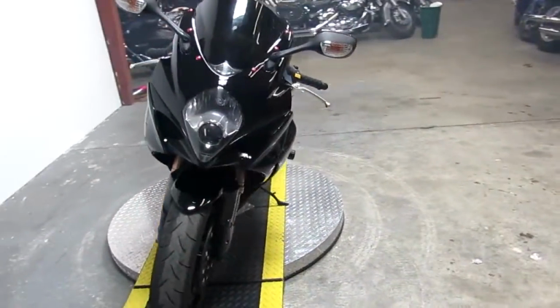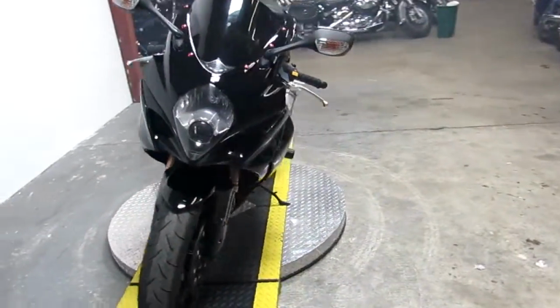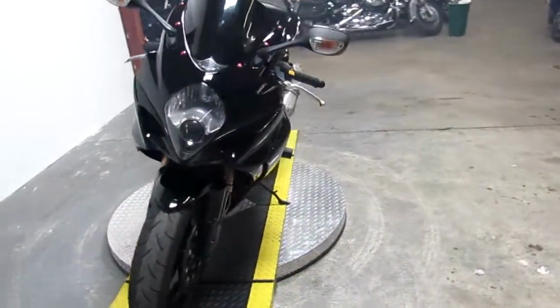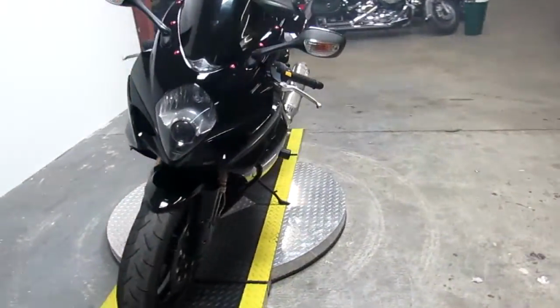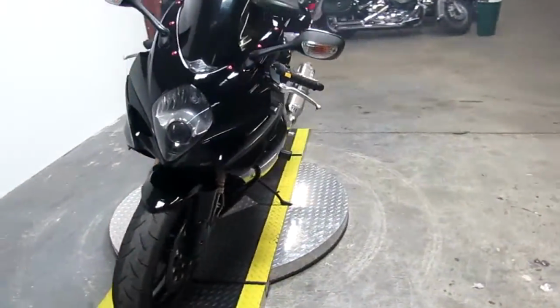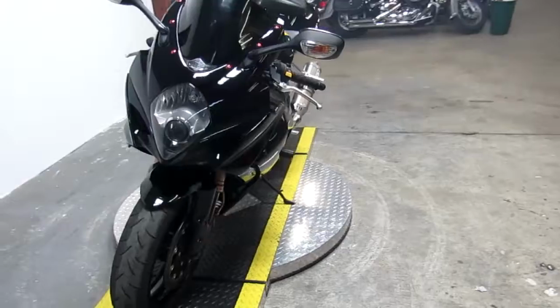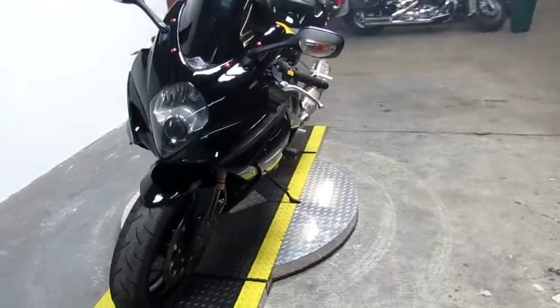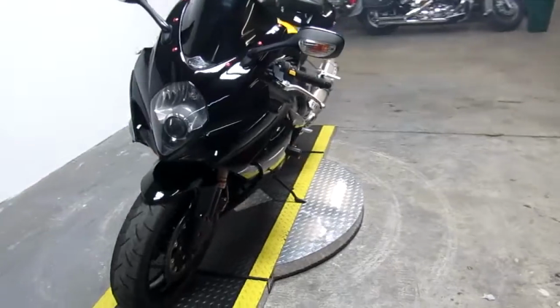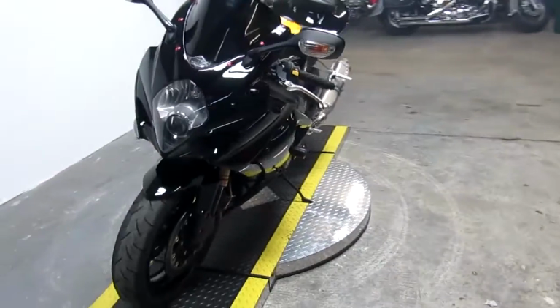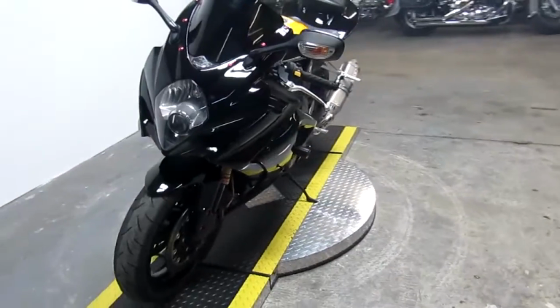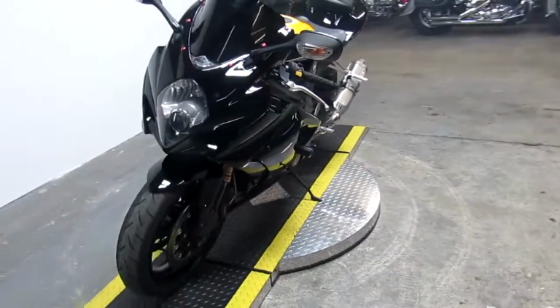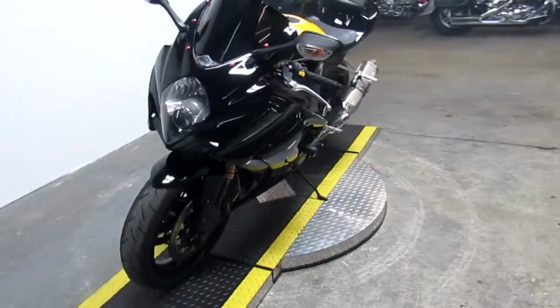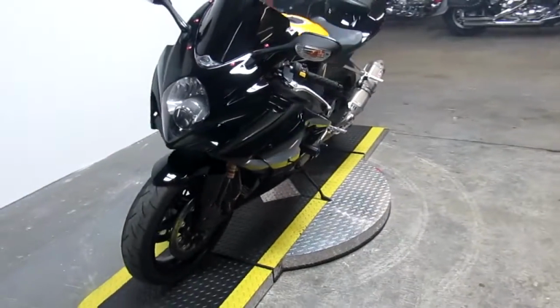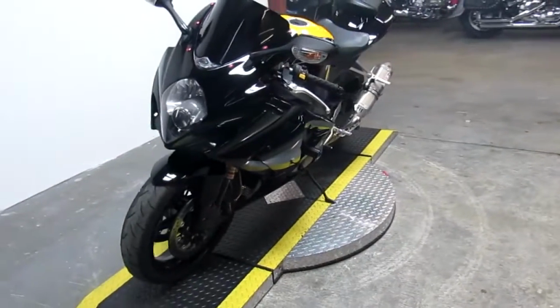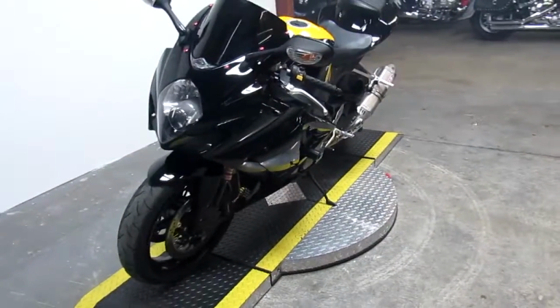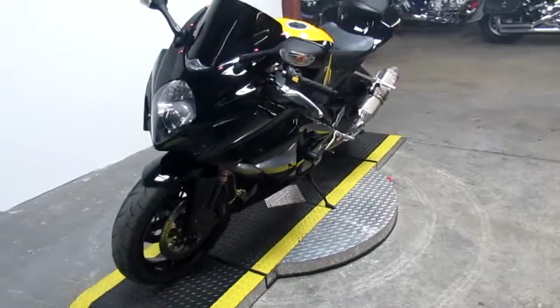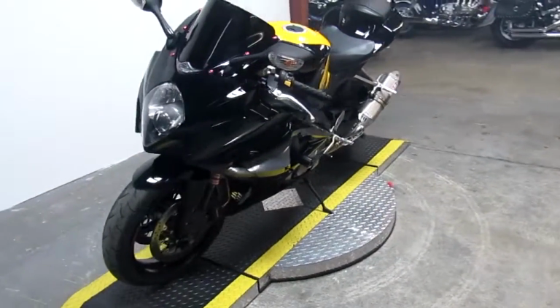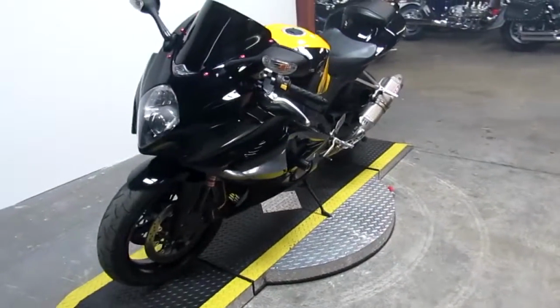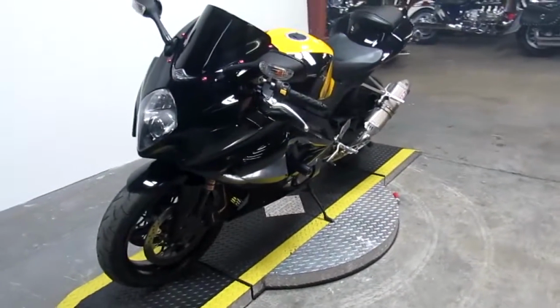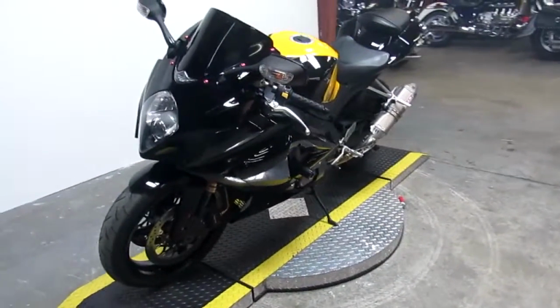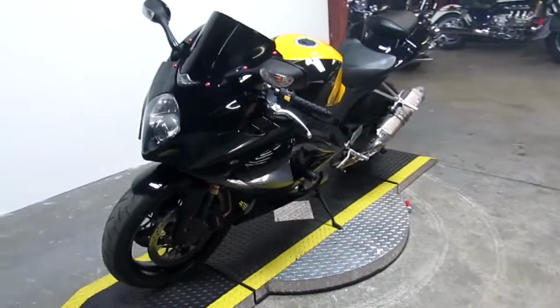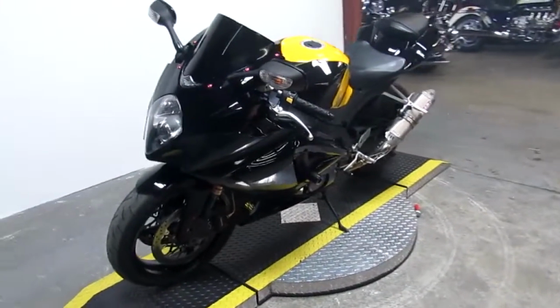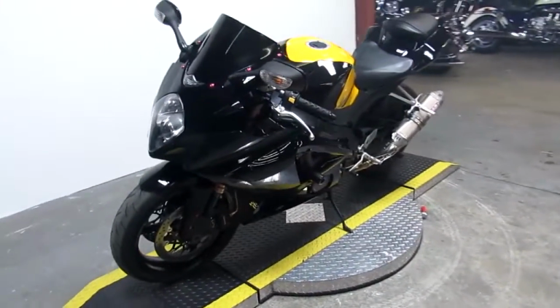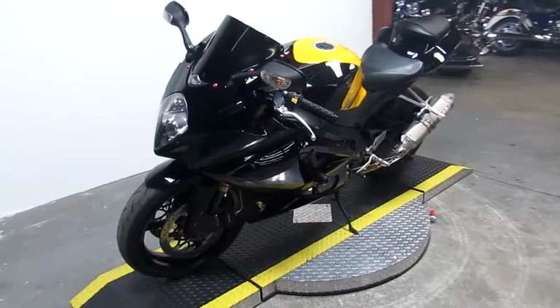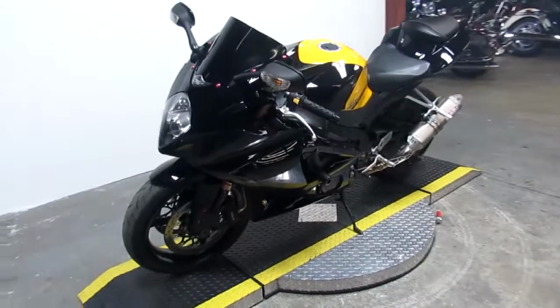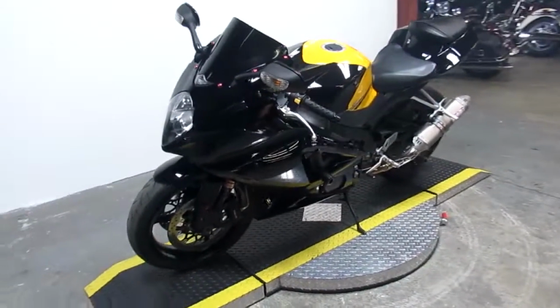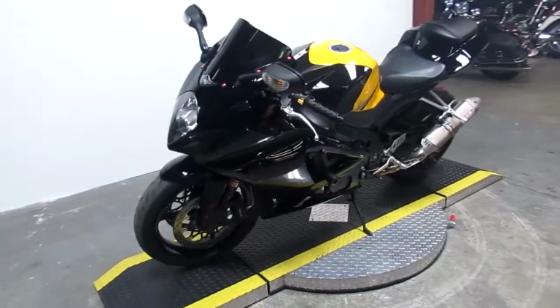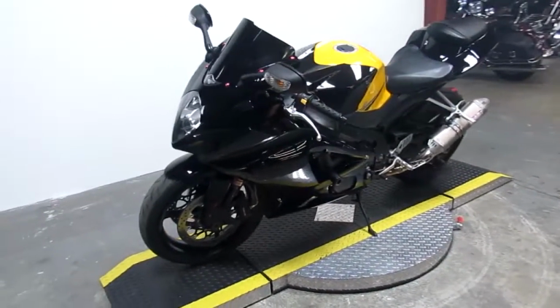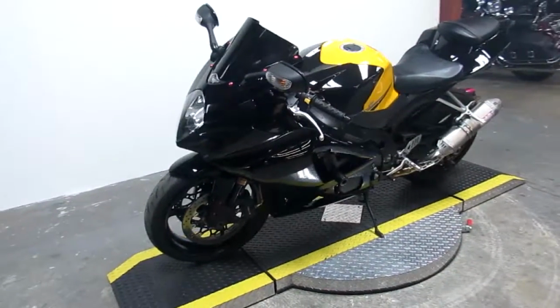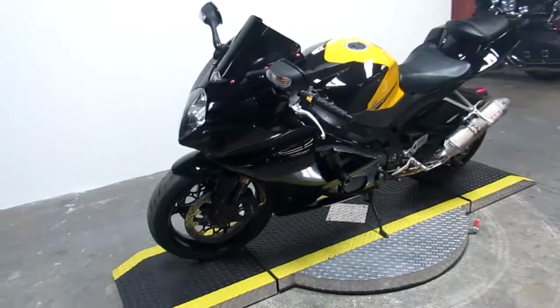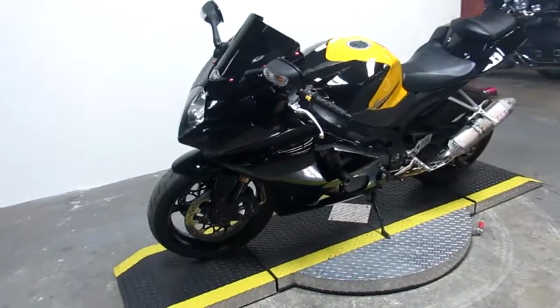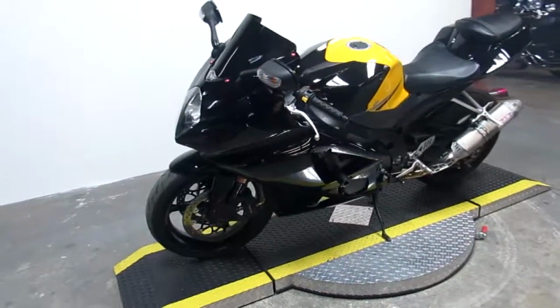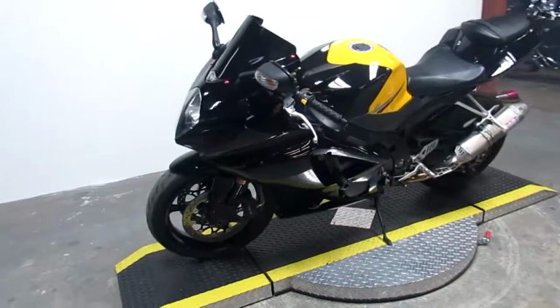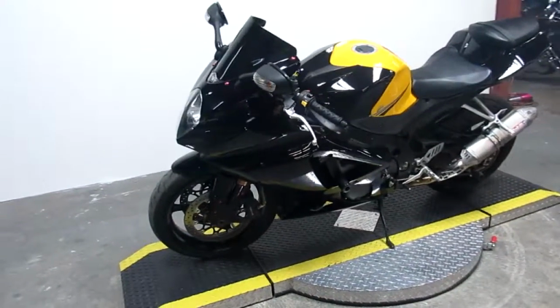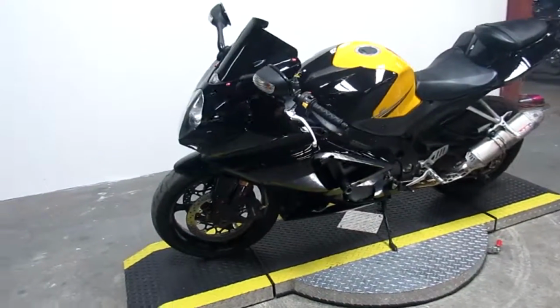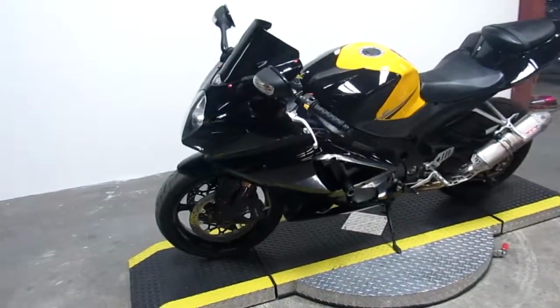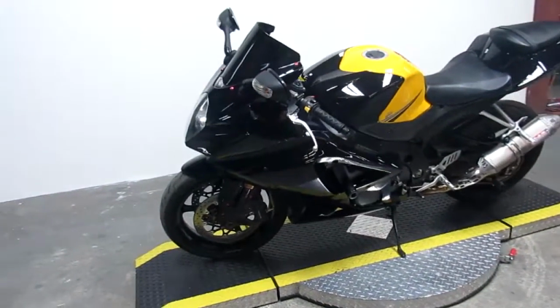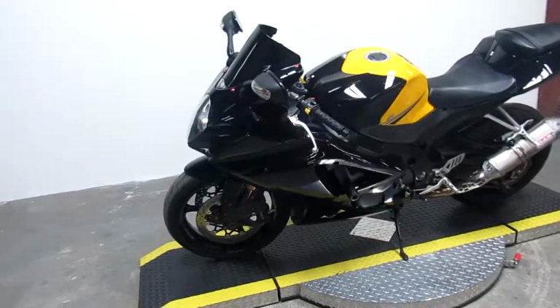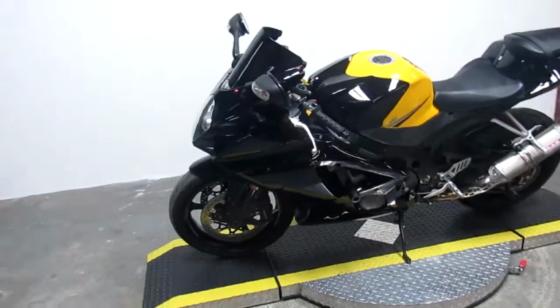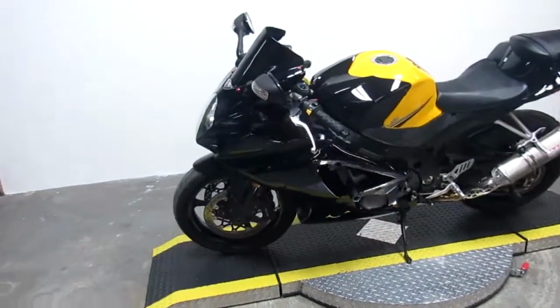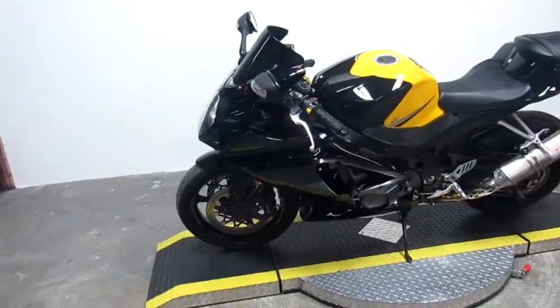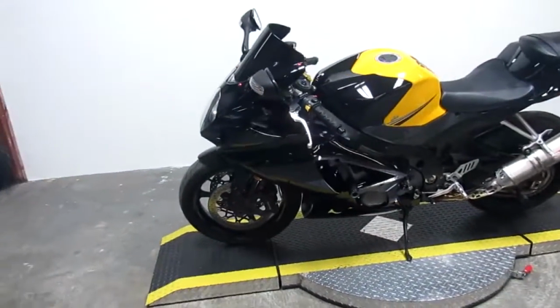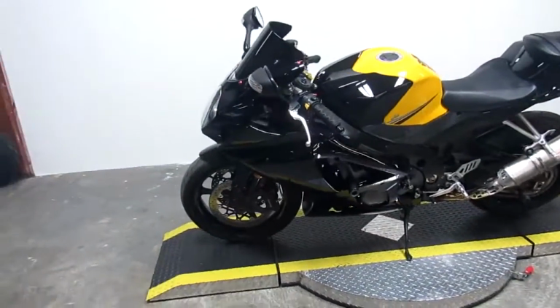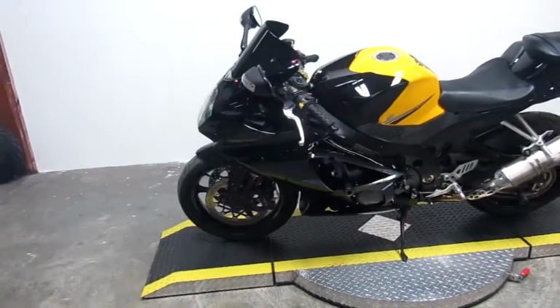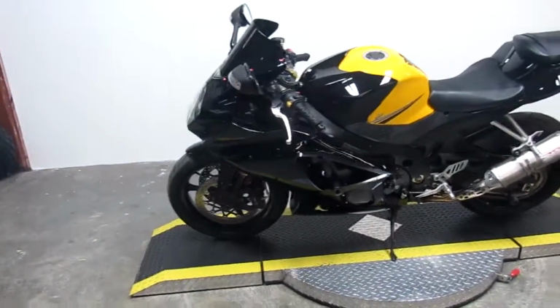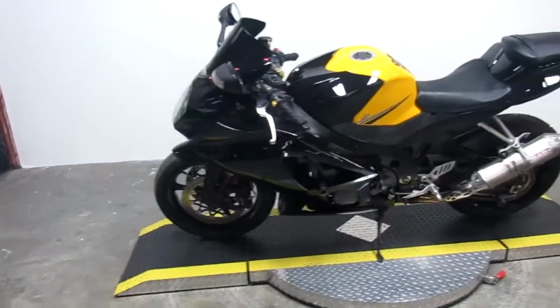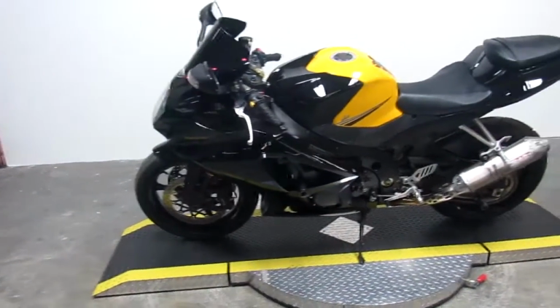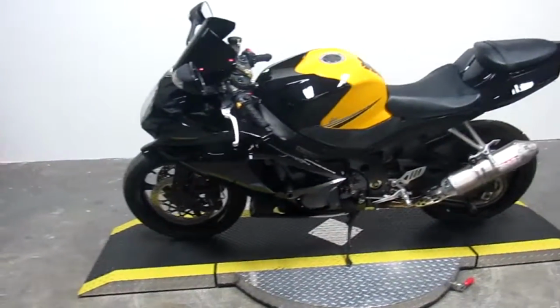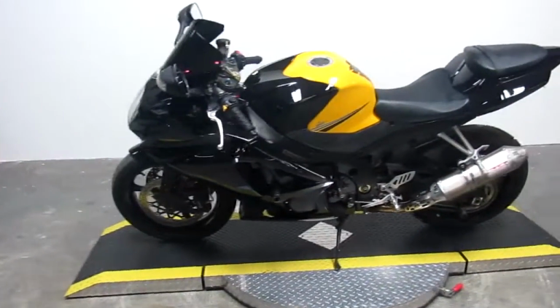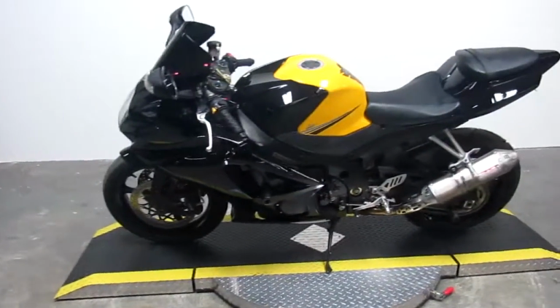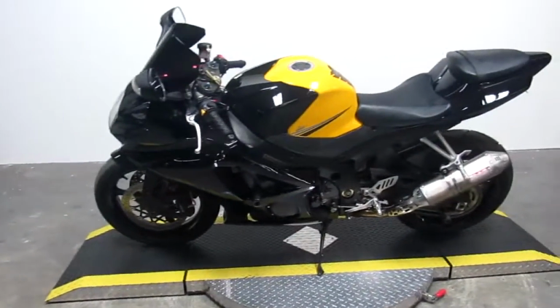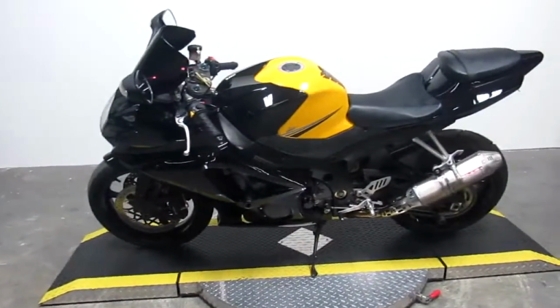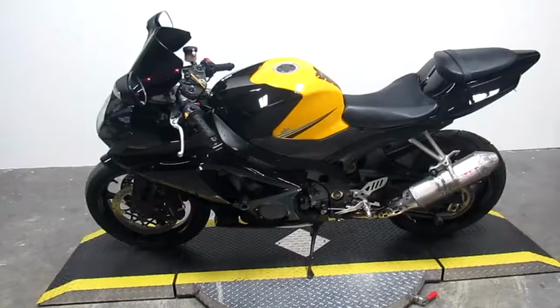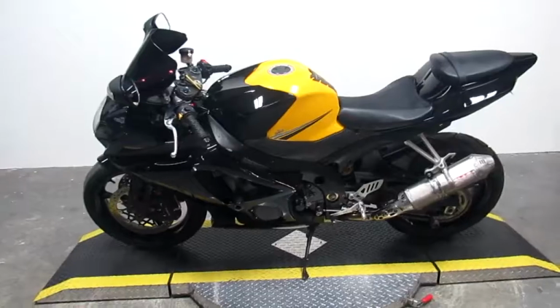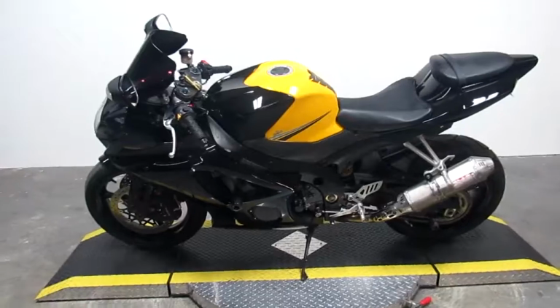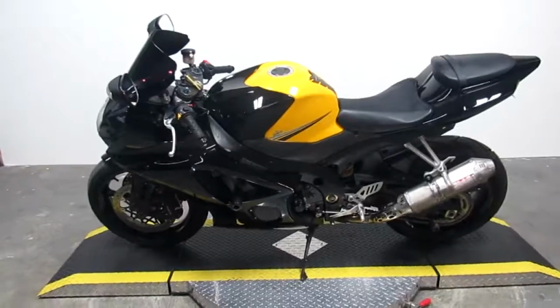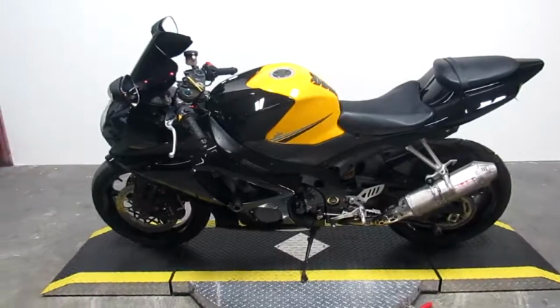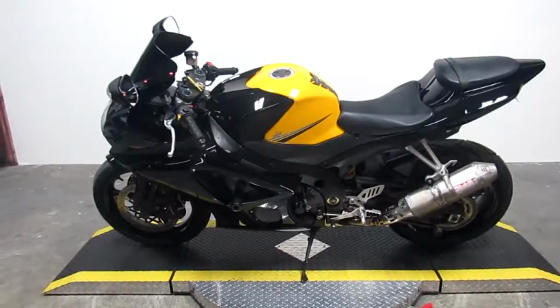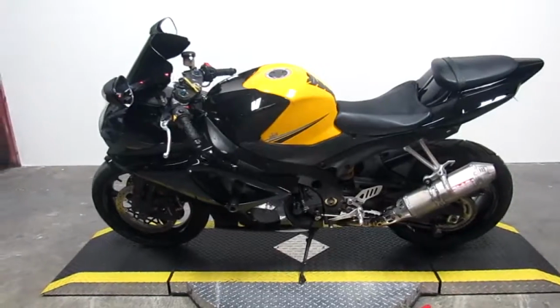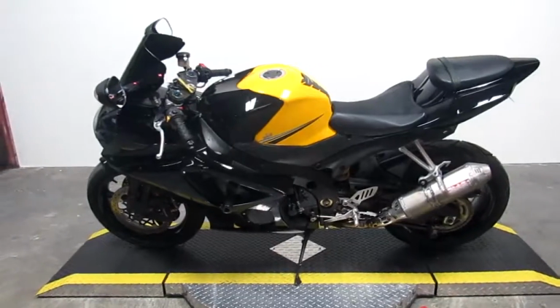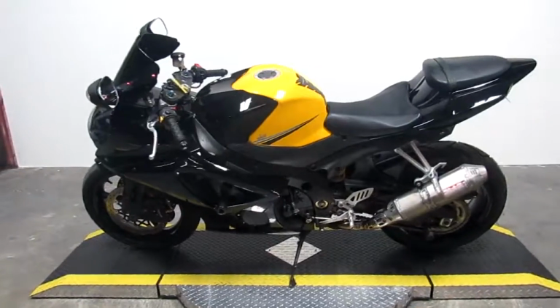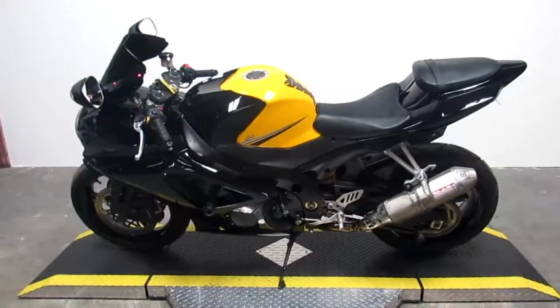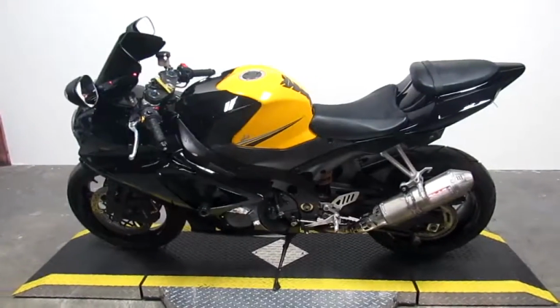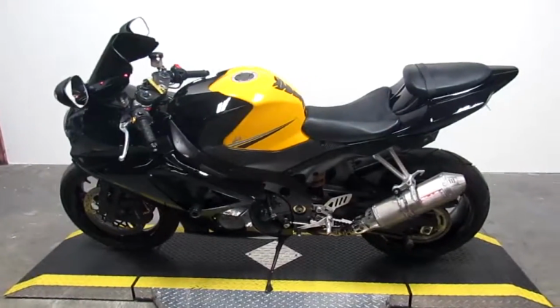Absolutely looks awesome and it's only $79.99 today at ApprovalPowerSports.com.